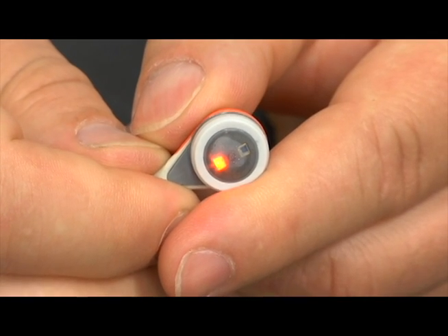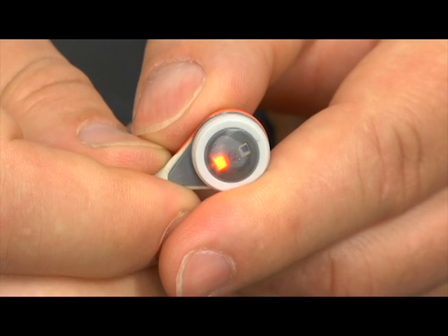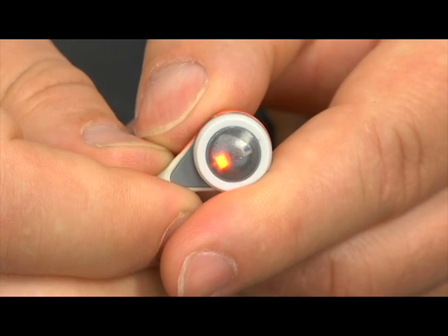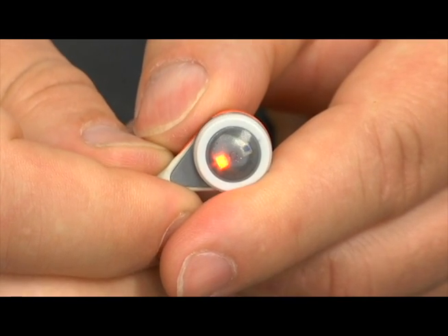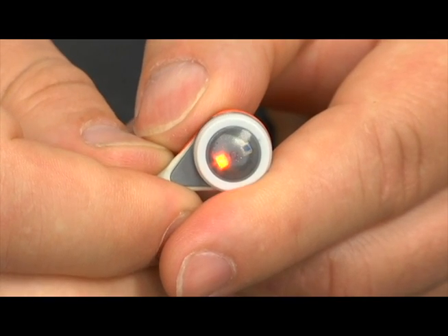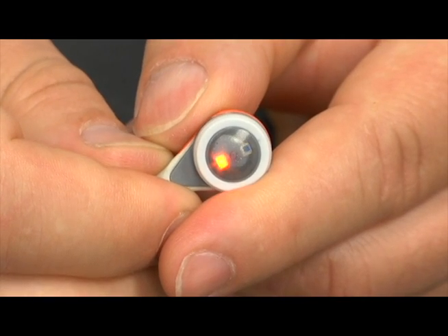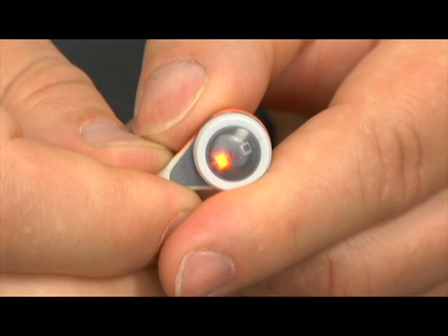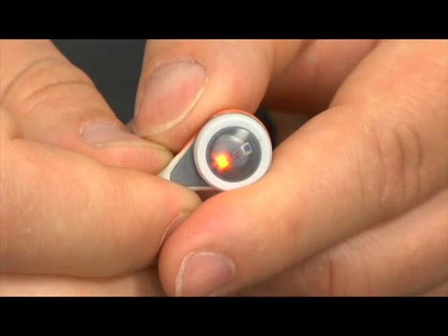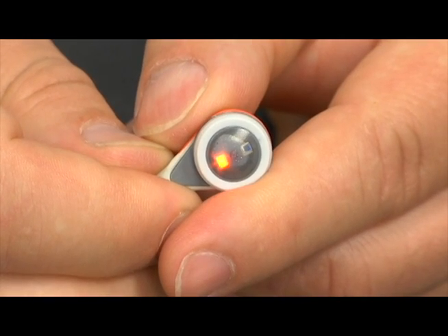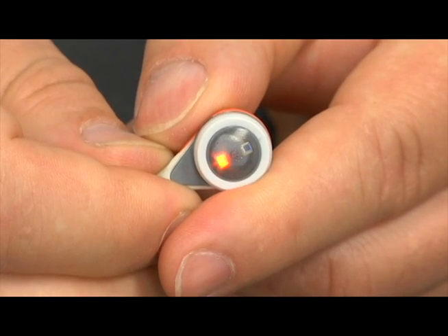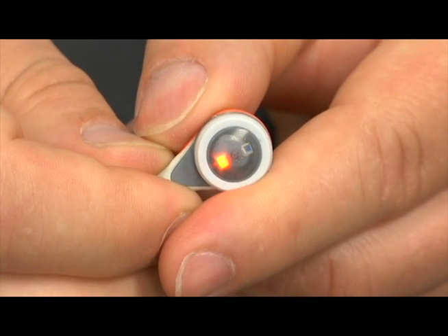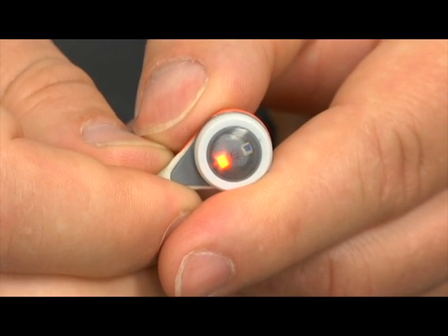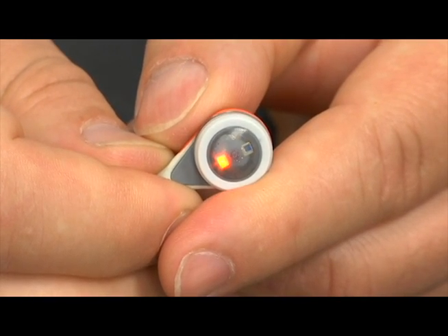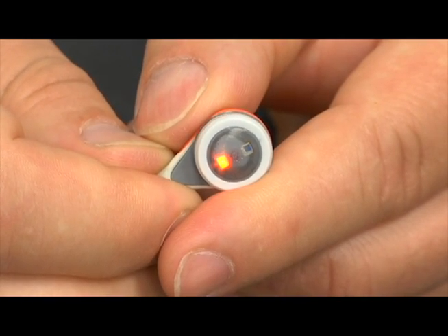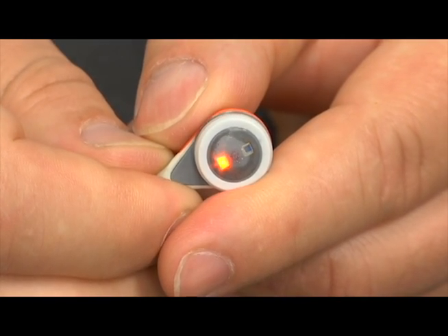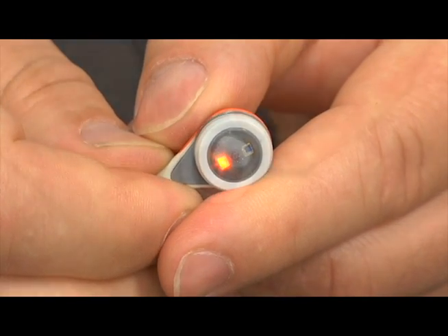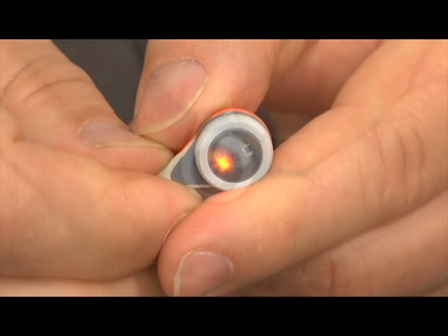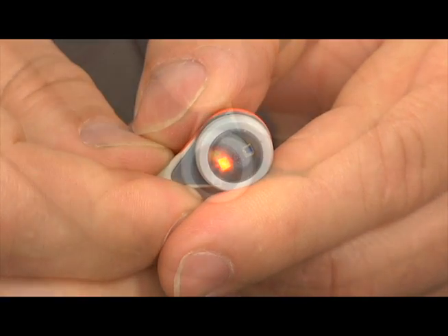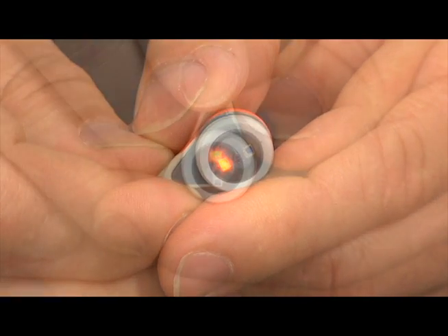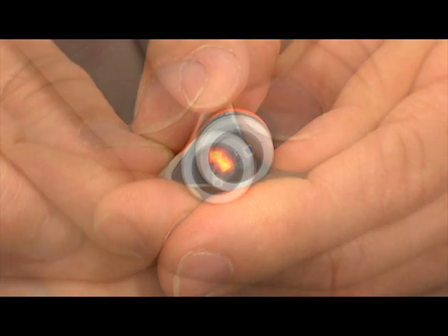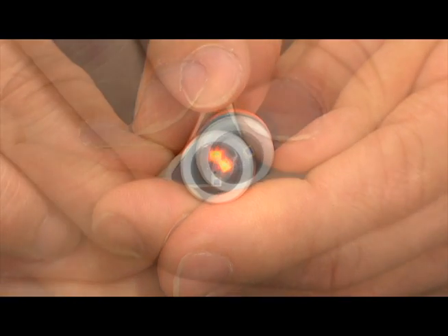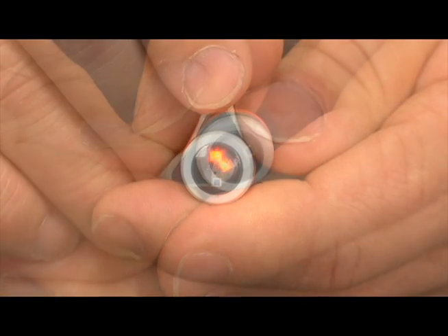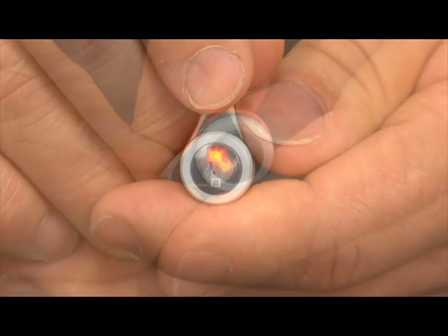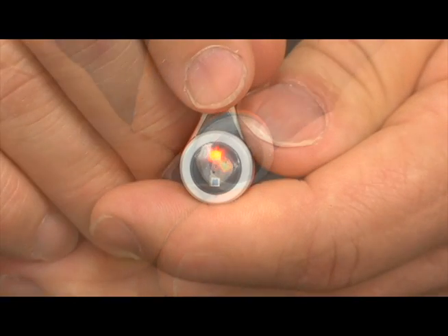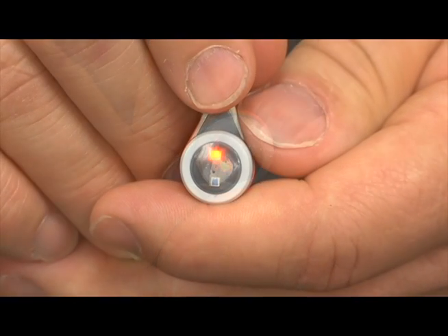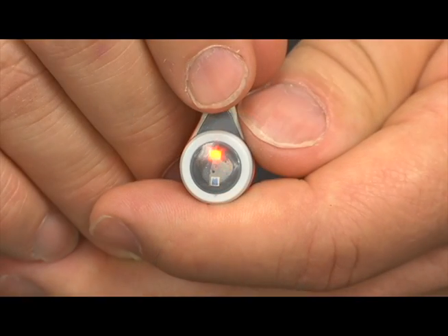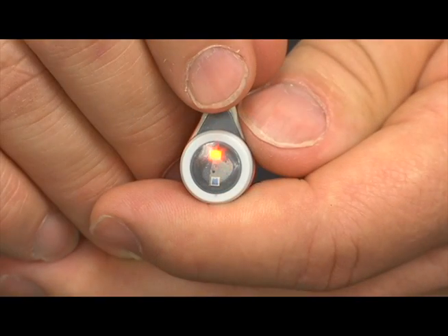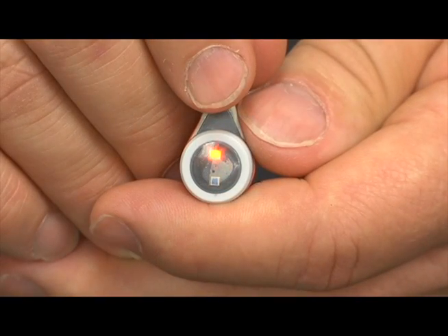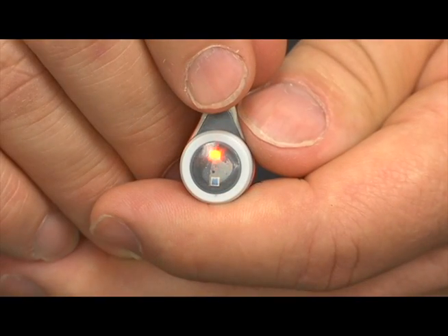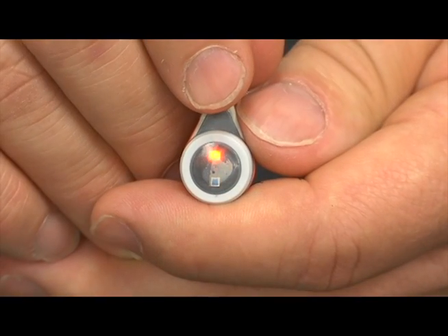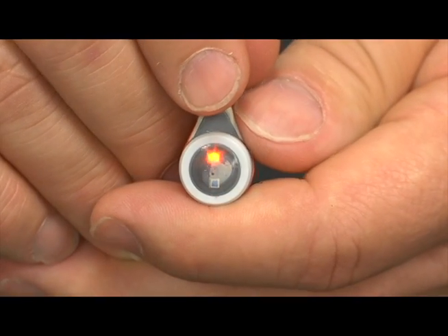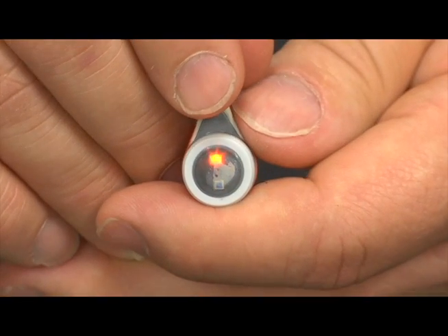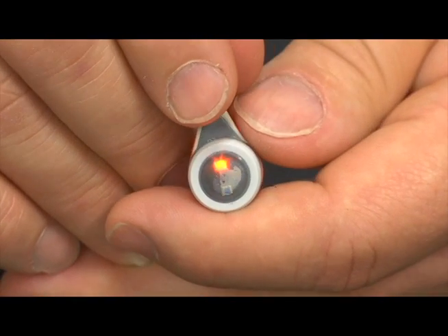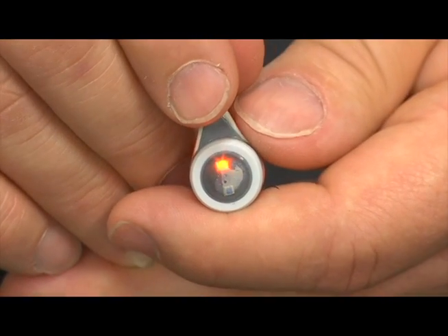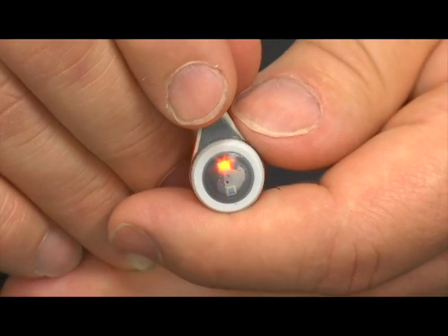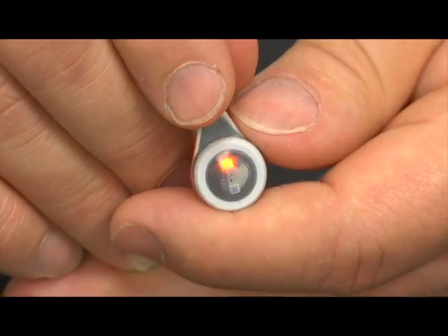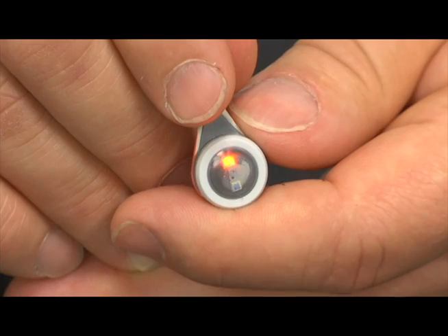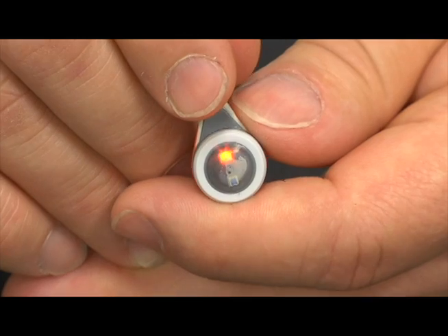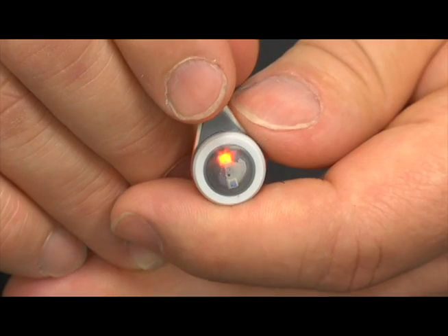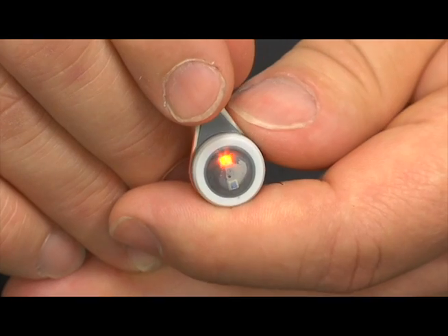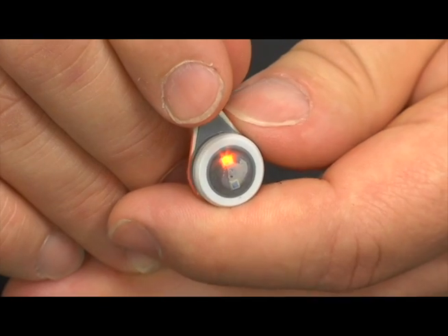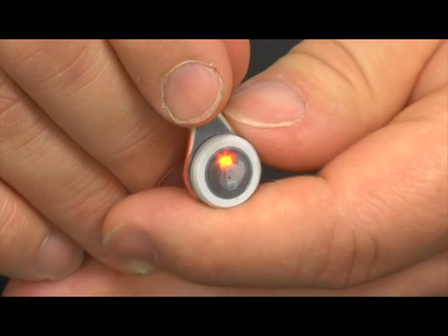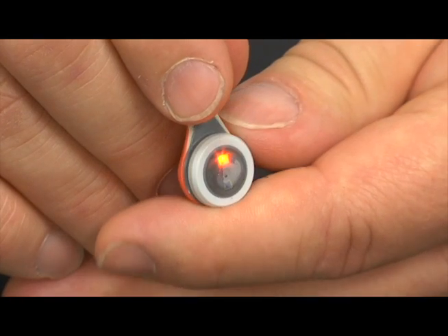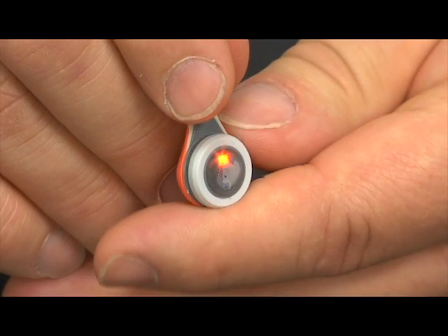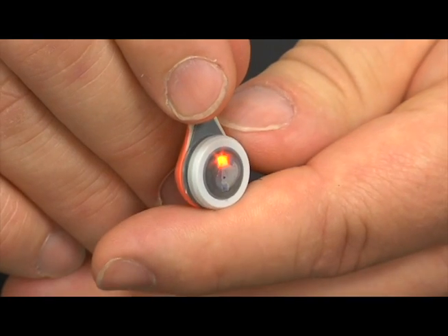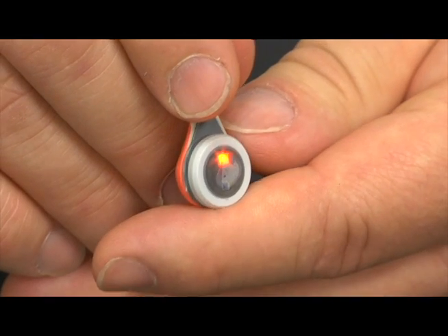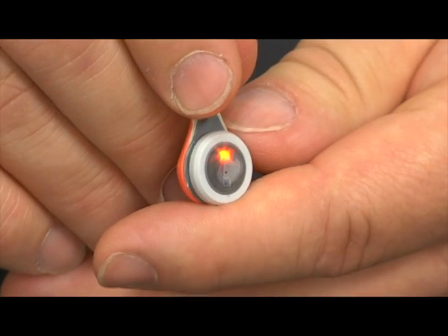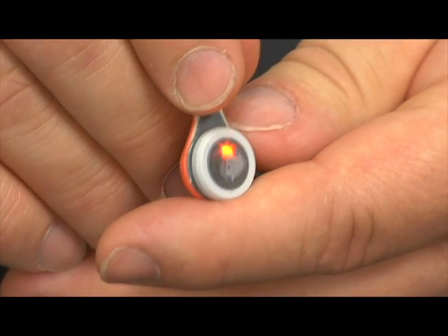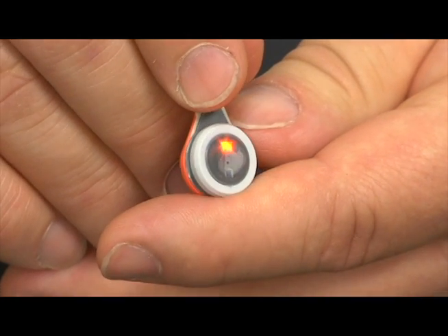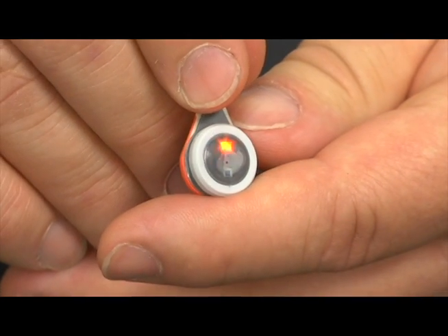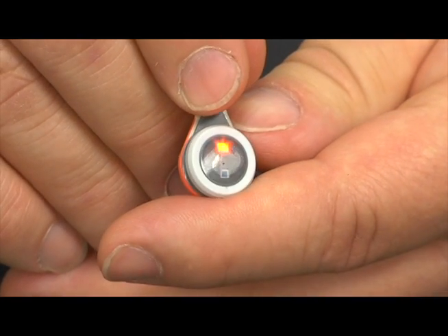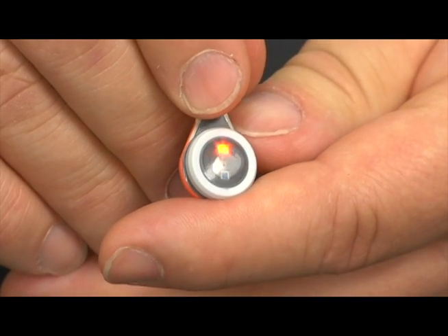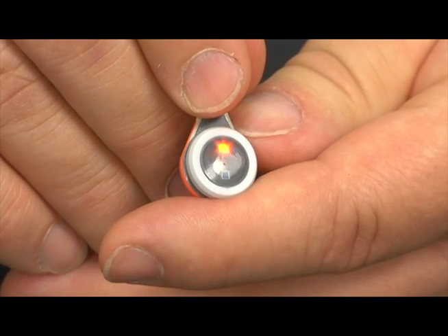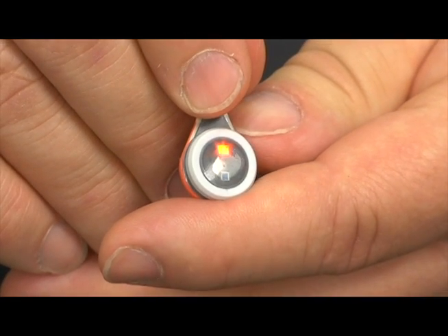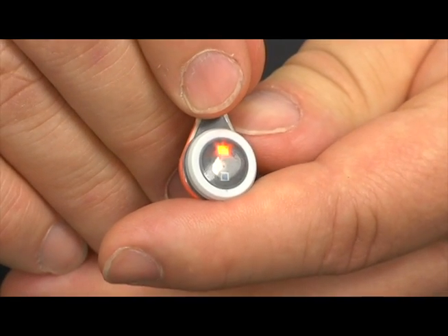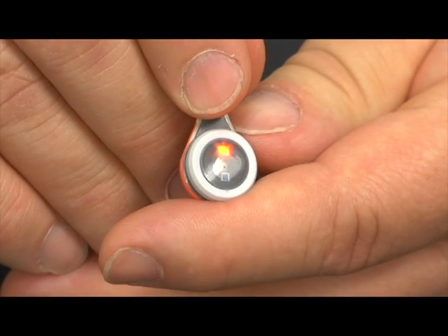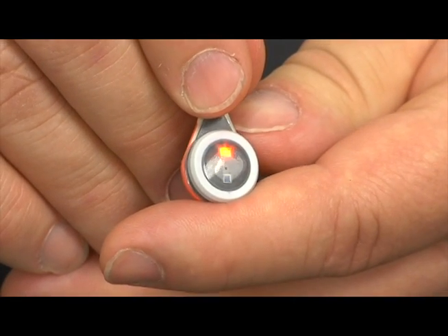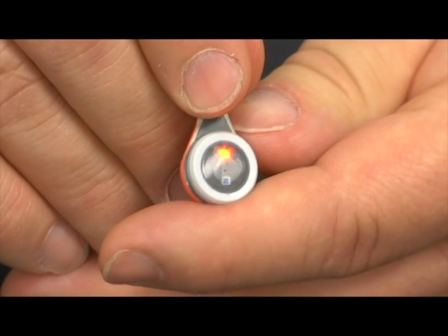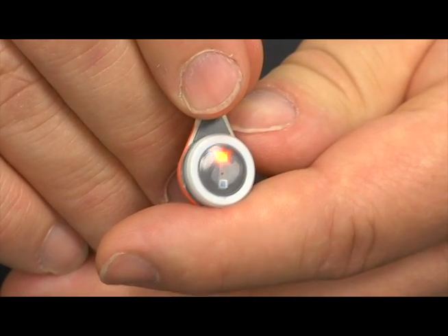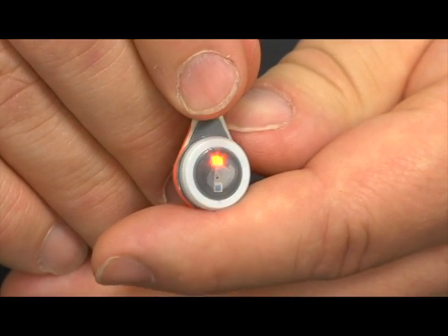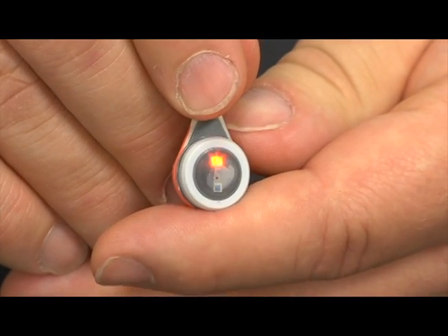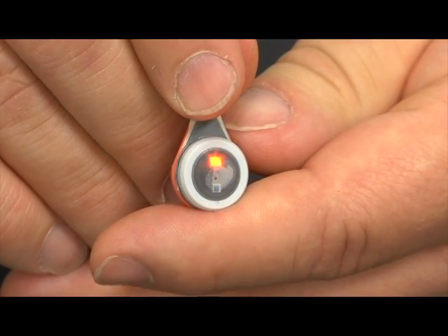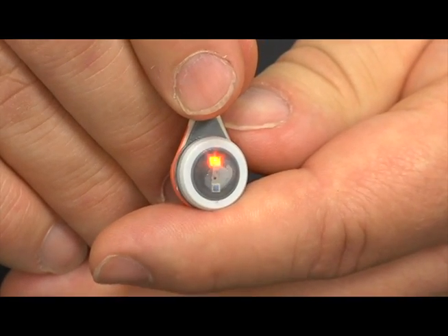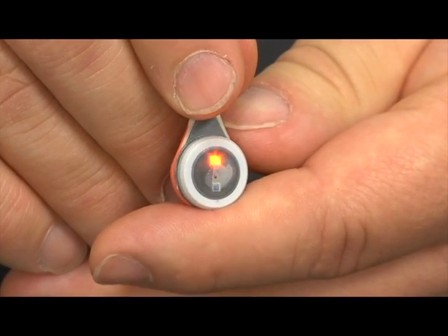This is an example of an air bubble beneath the sensor membrane. If this condition is present, repeat the re-membraning procedure.